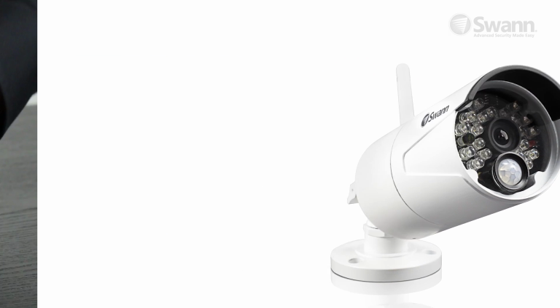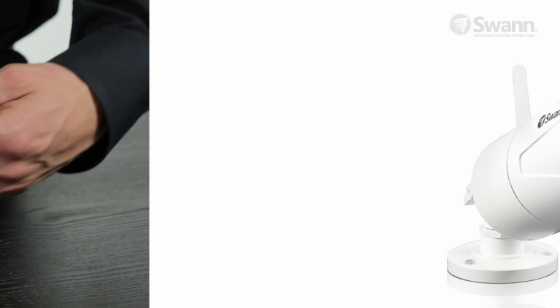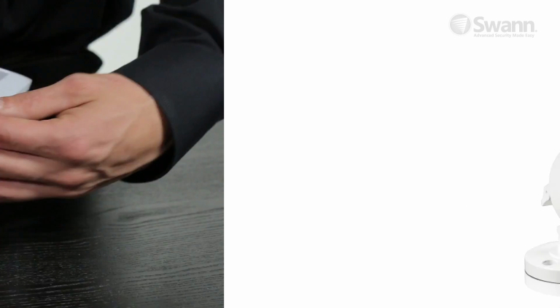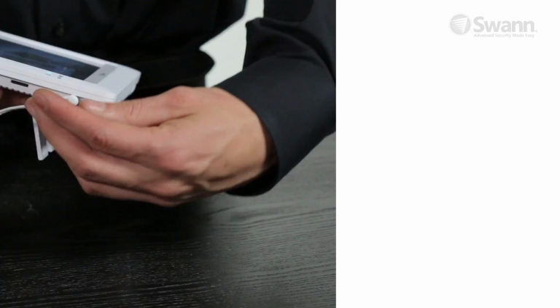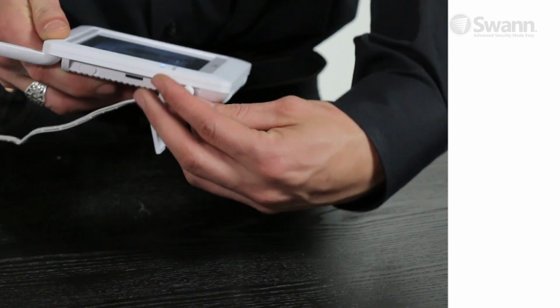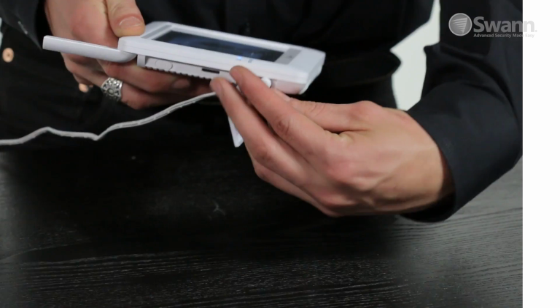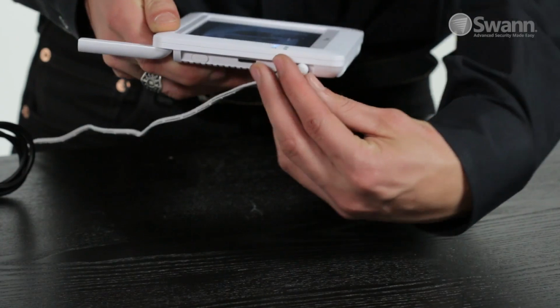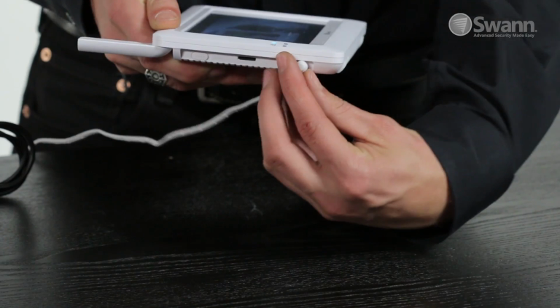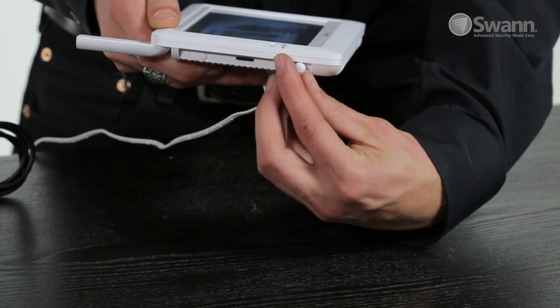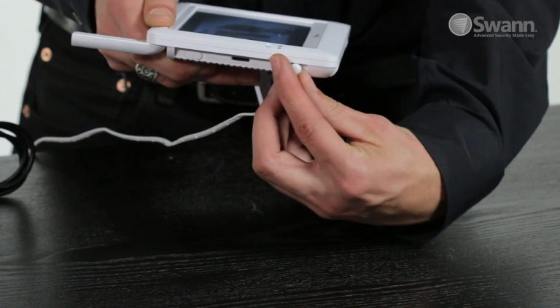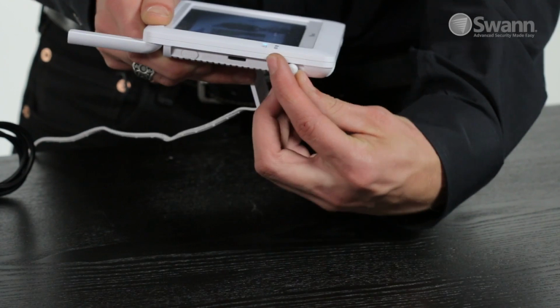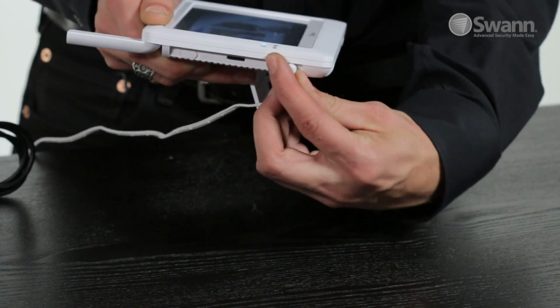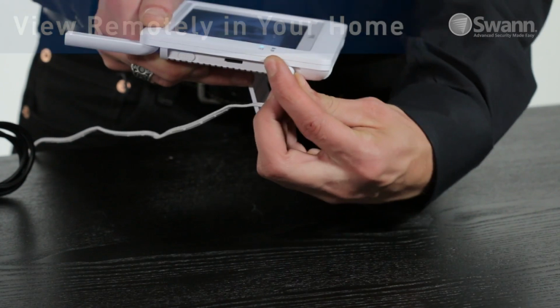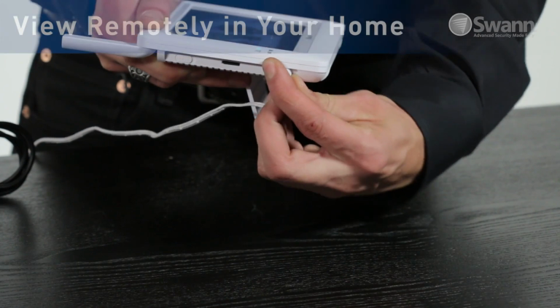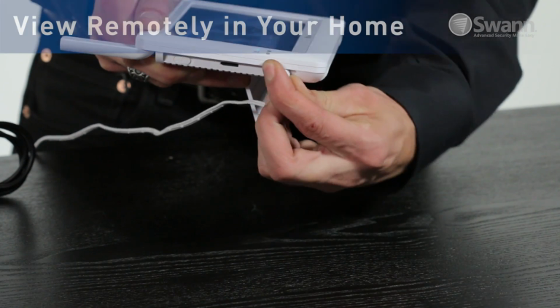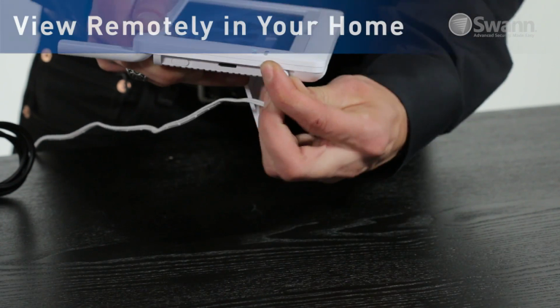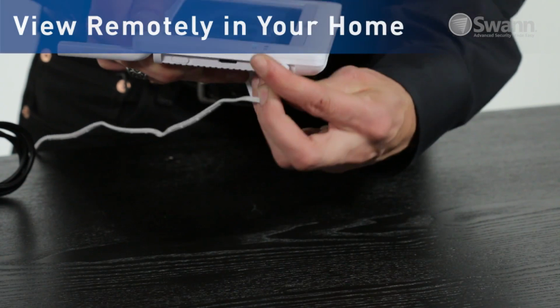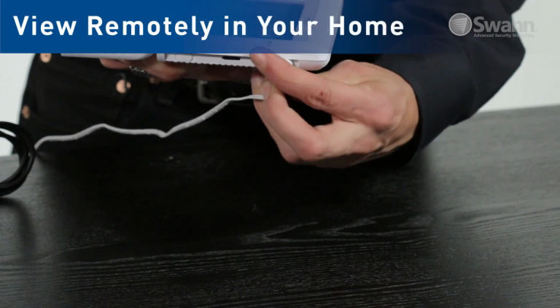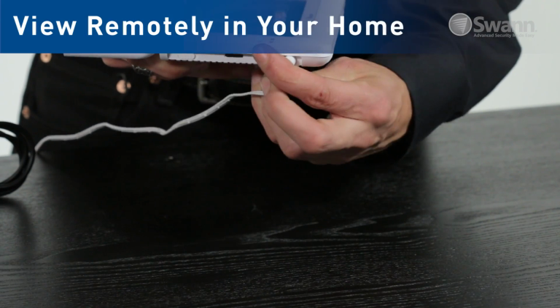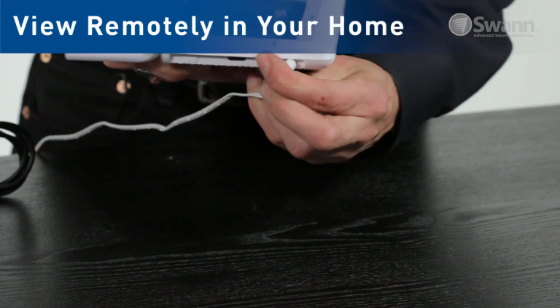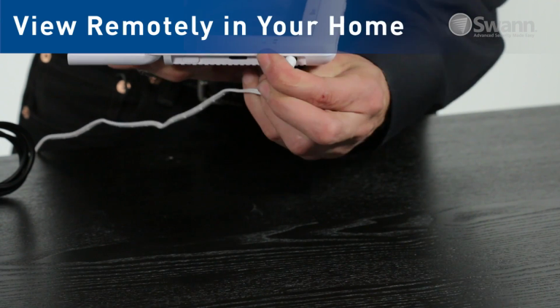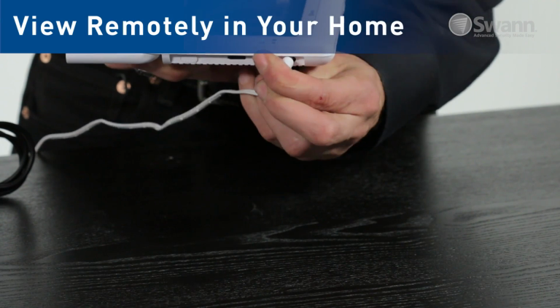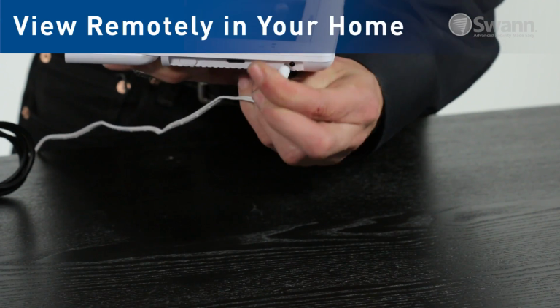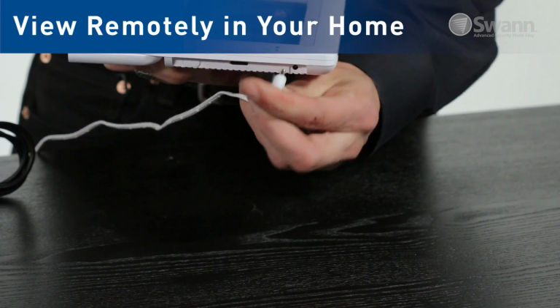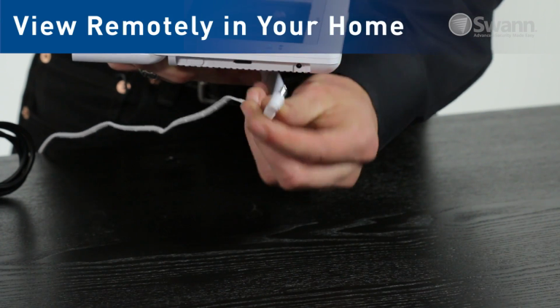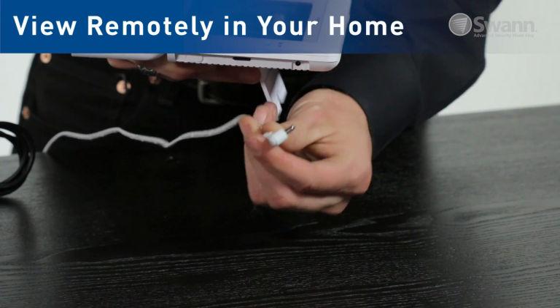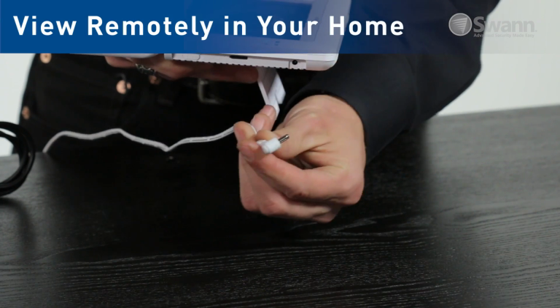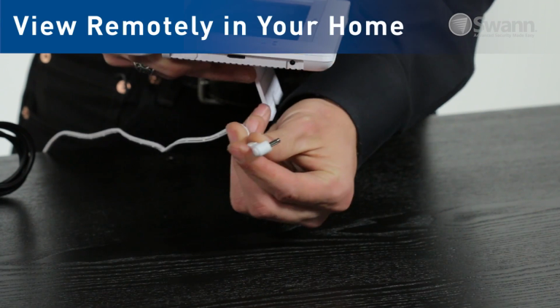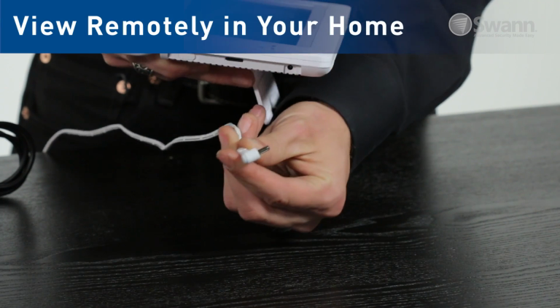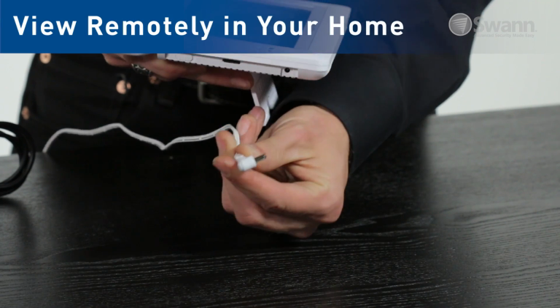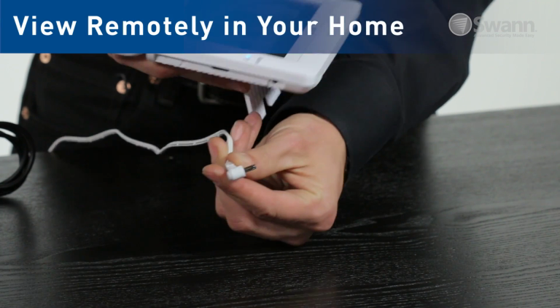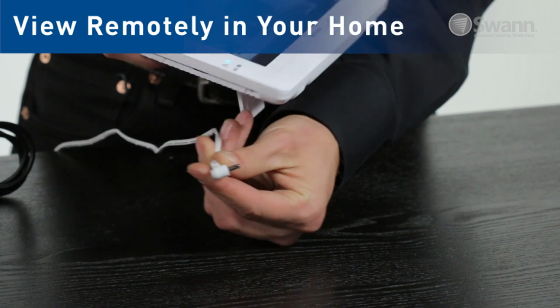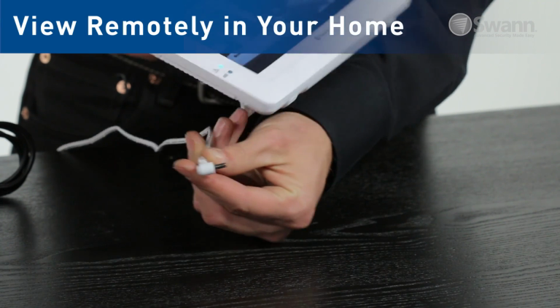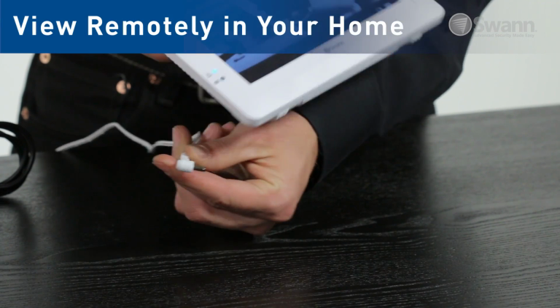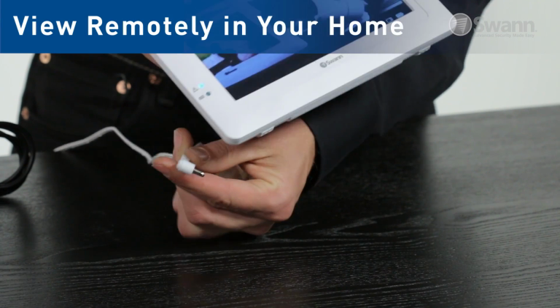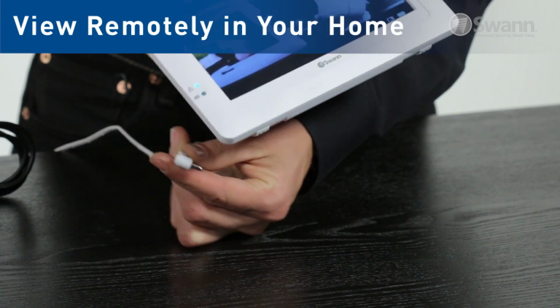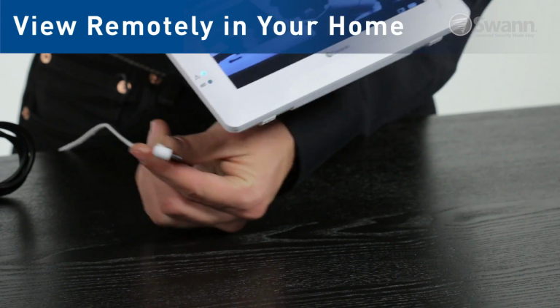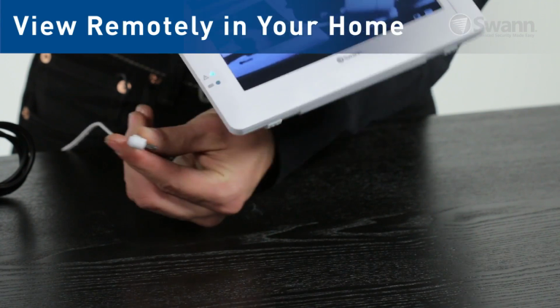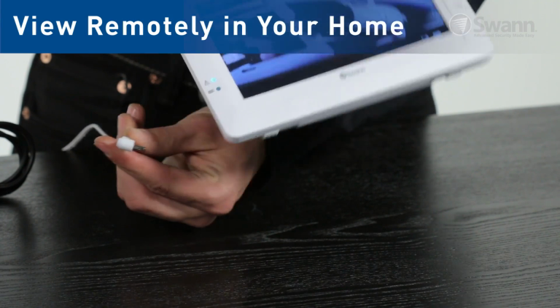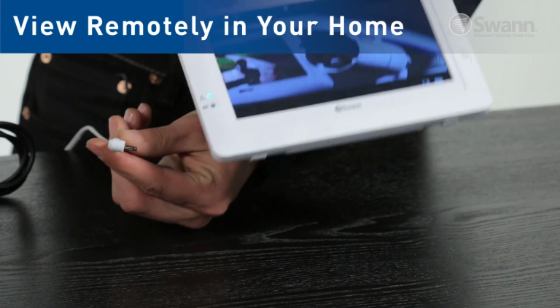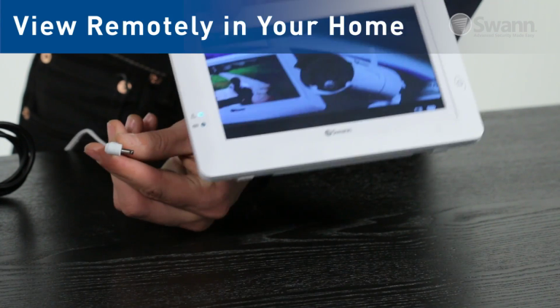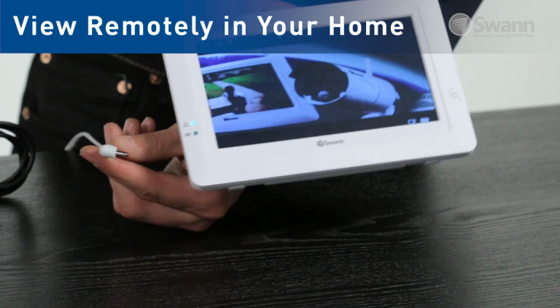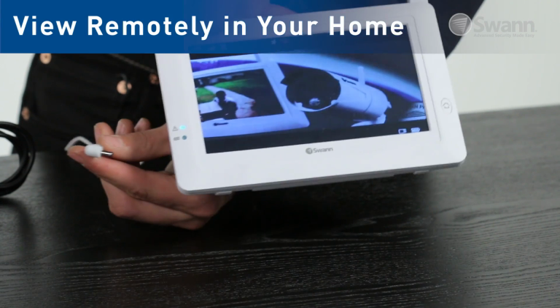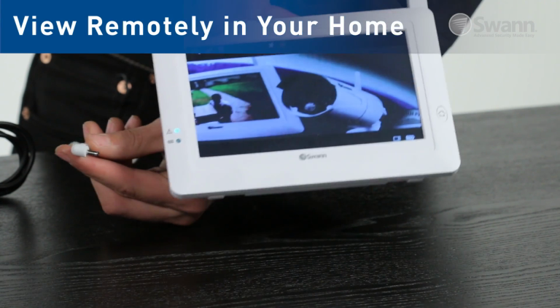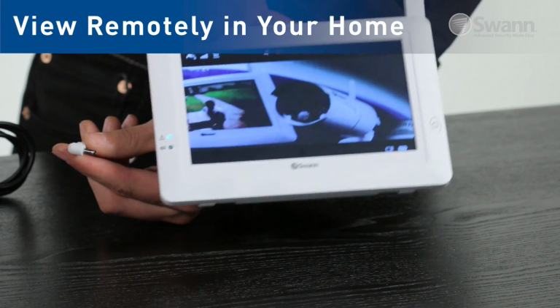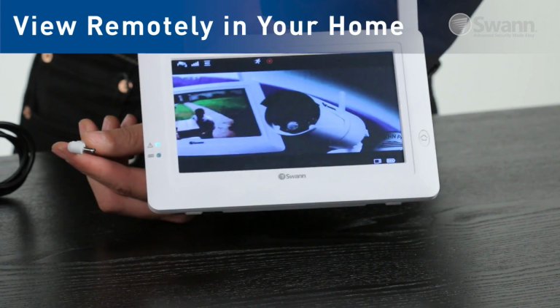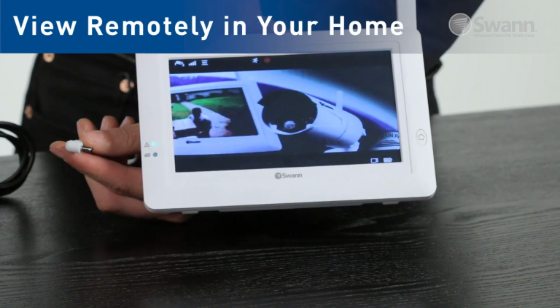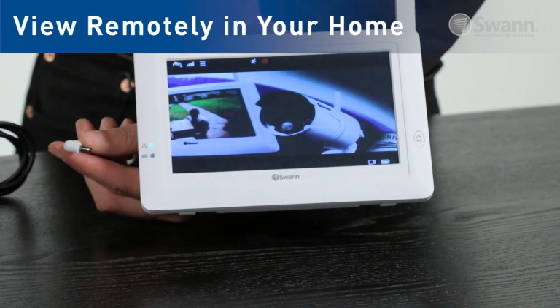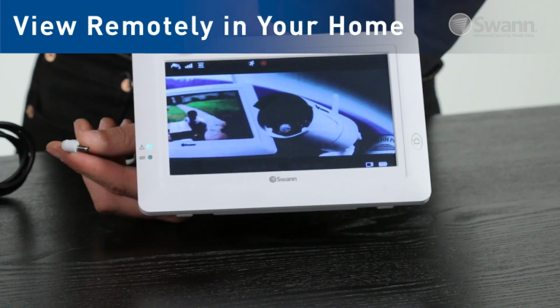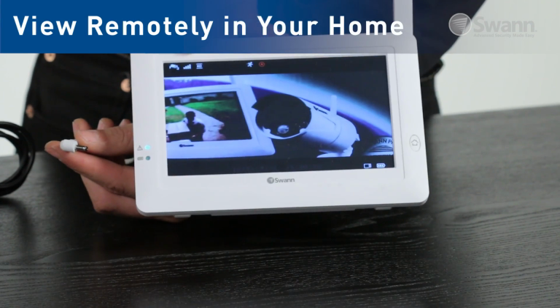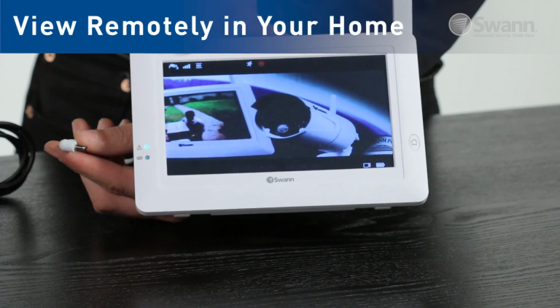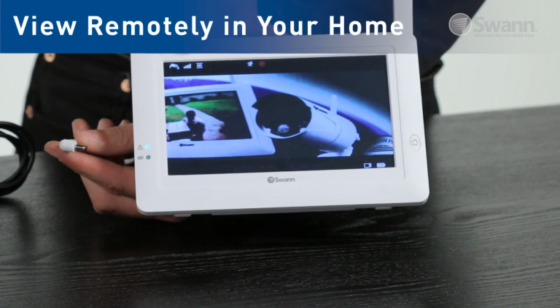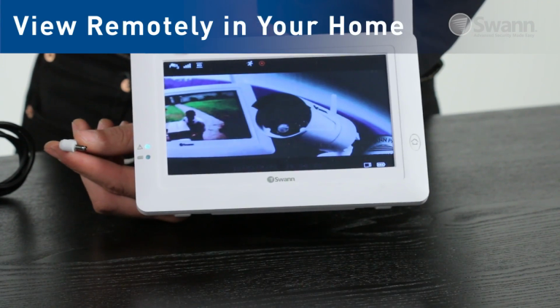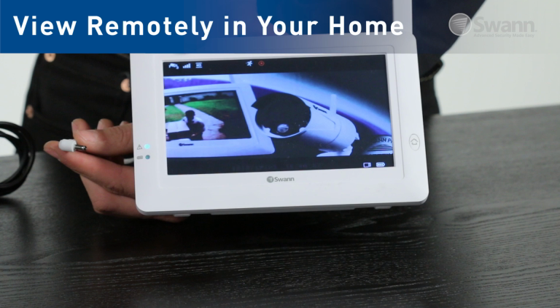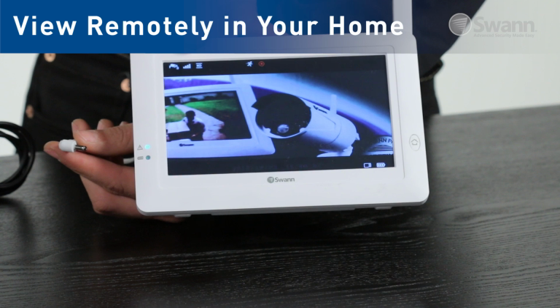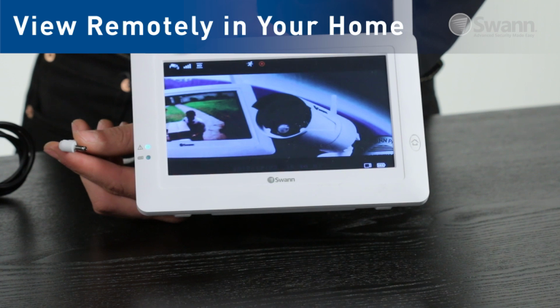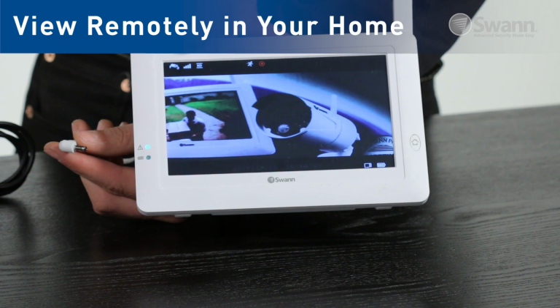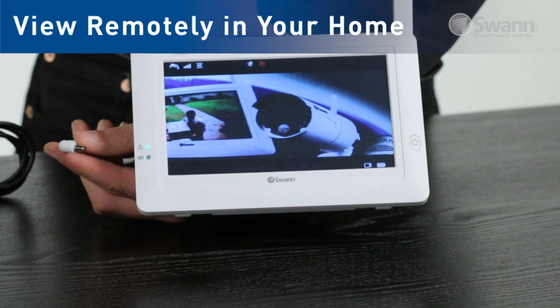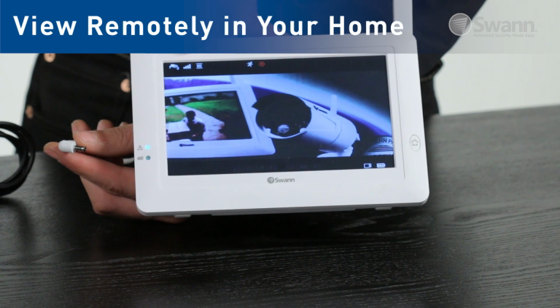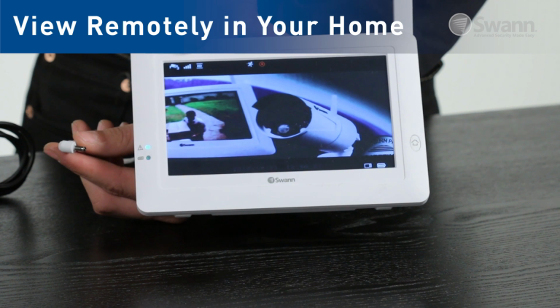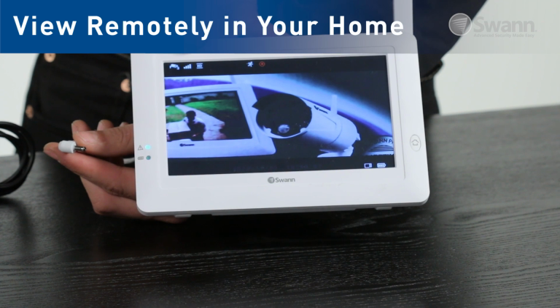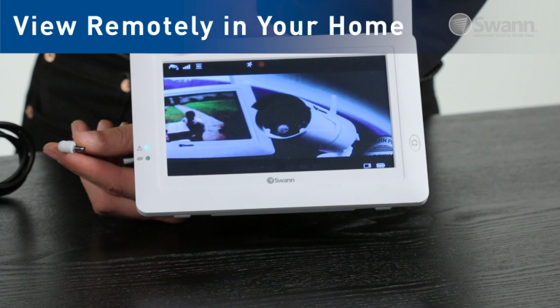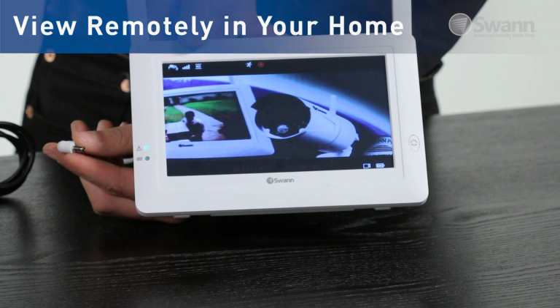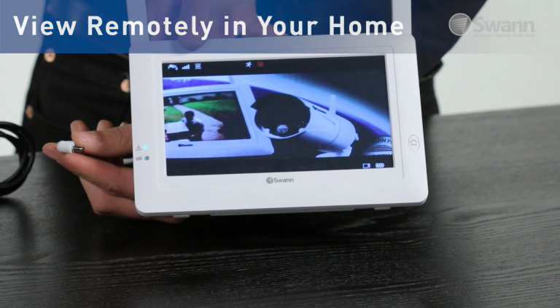The monitor comes equipped with a rechargeable battery, so you can take it with you for easy surveillance from anywhere in your home or office.